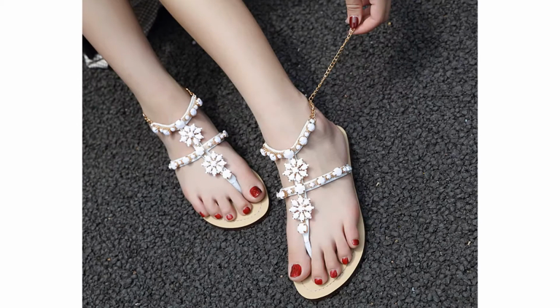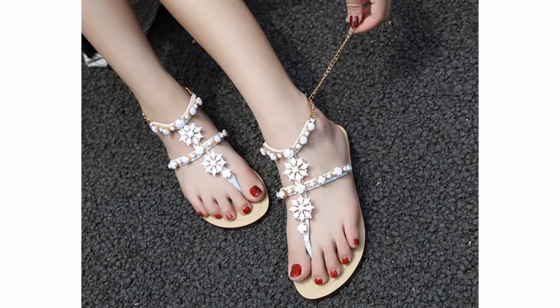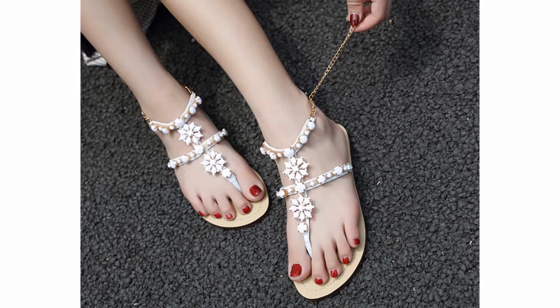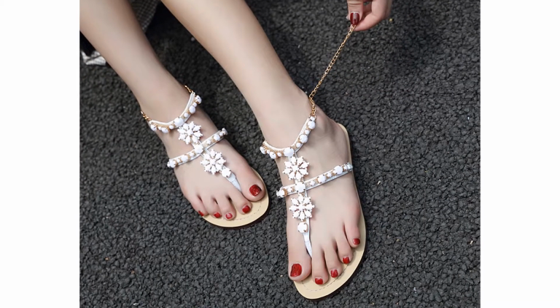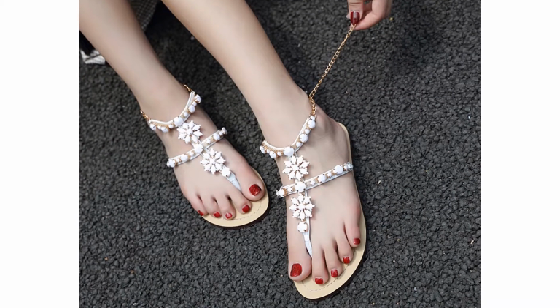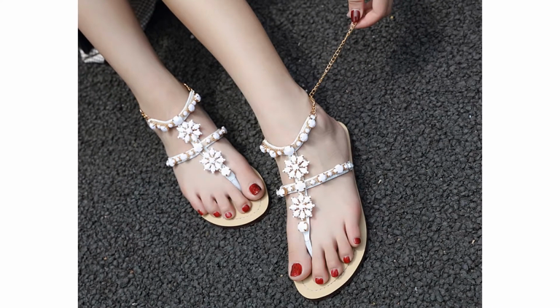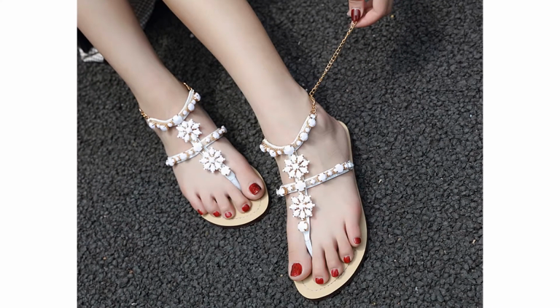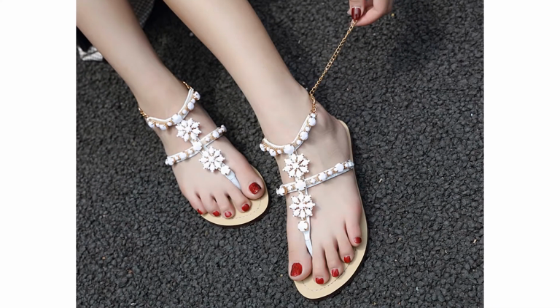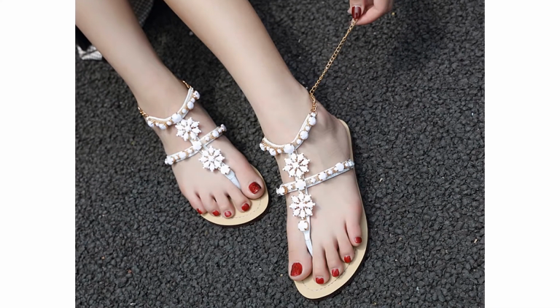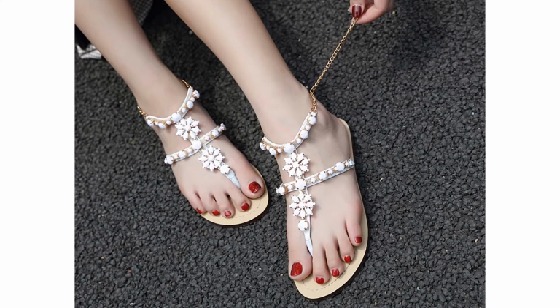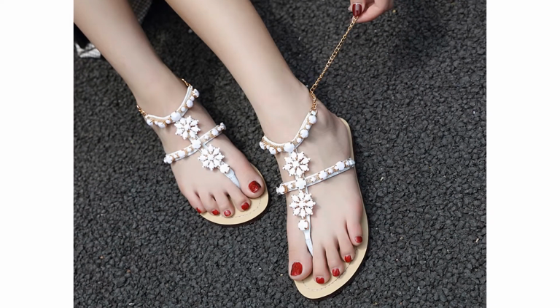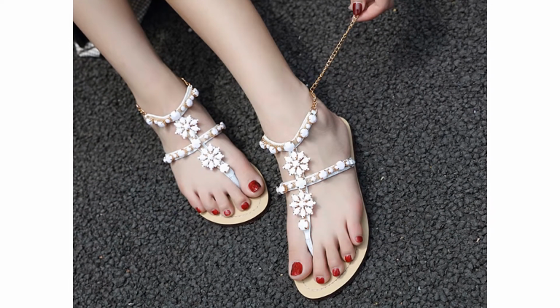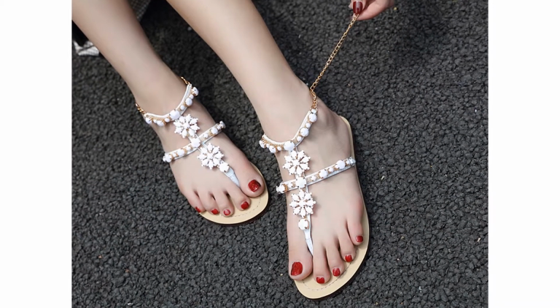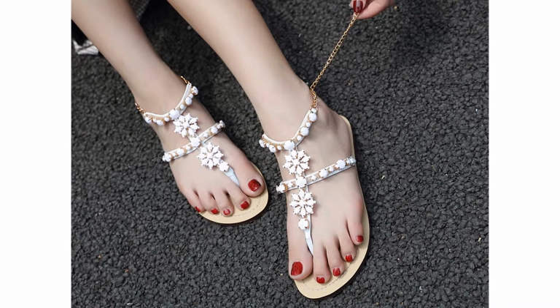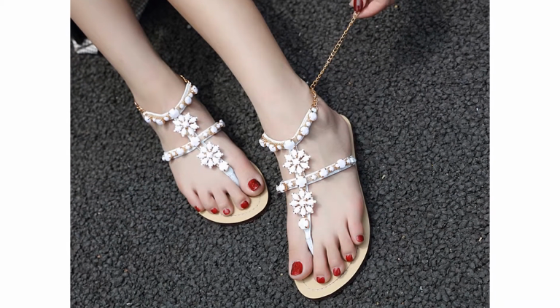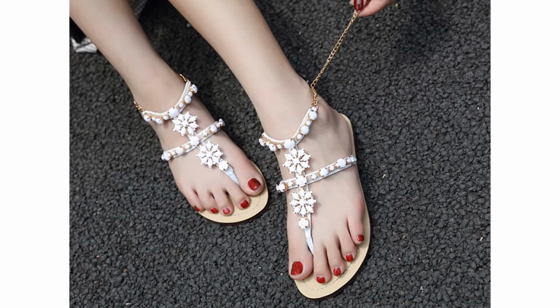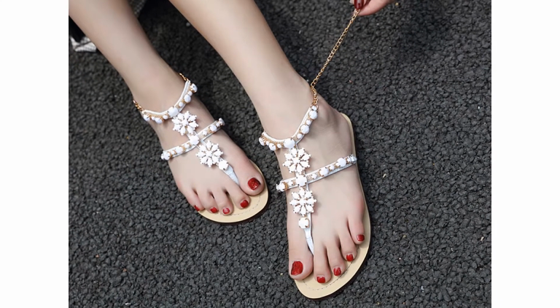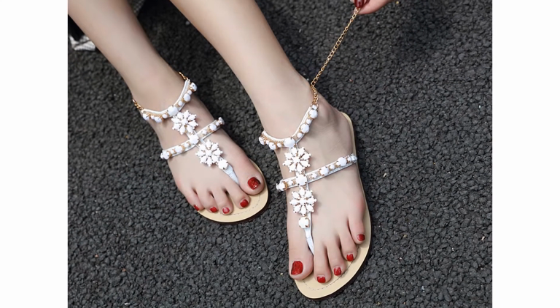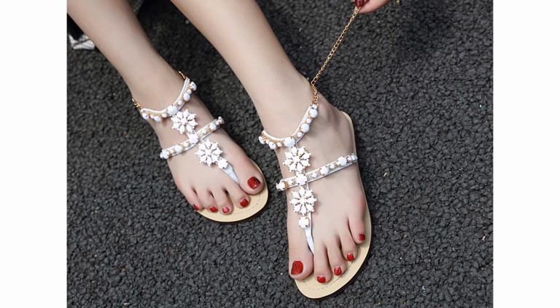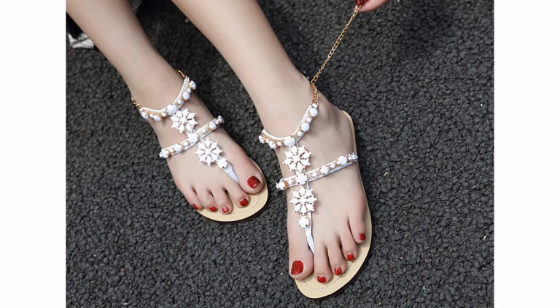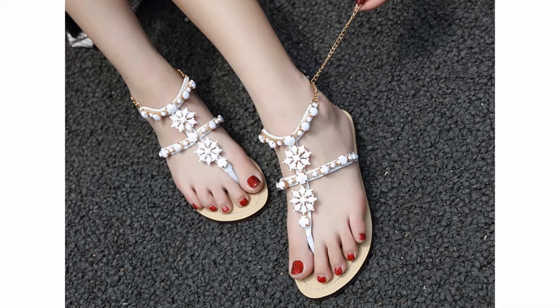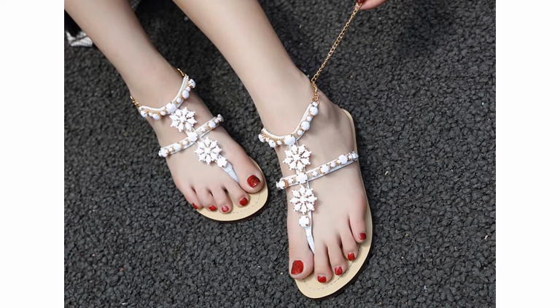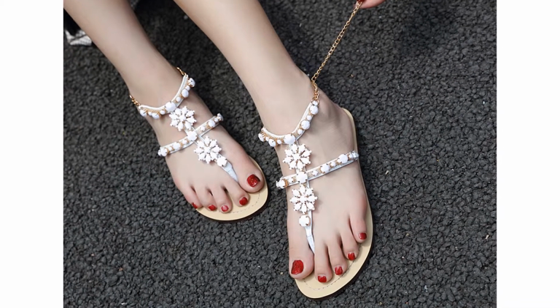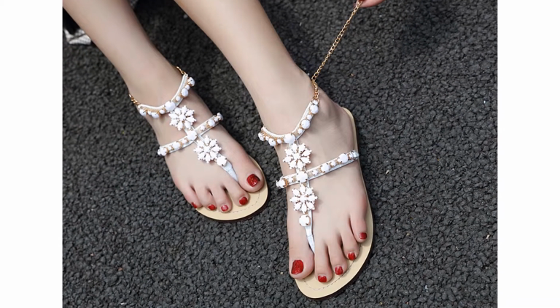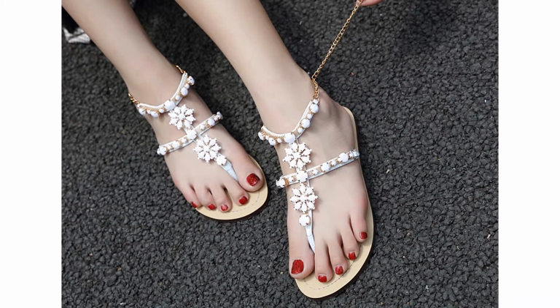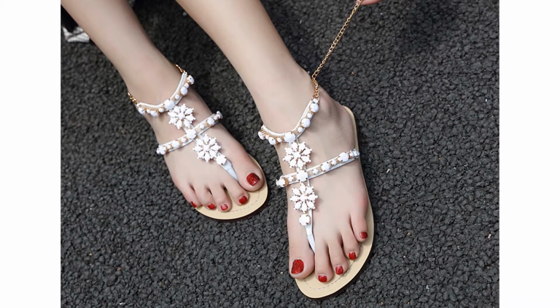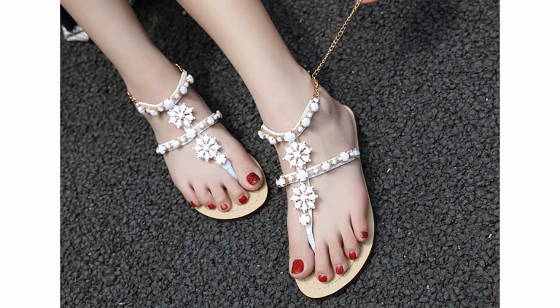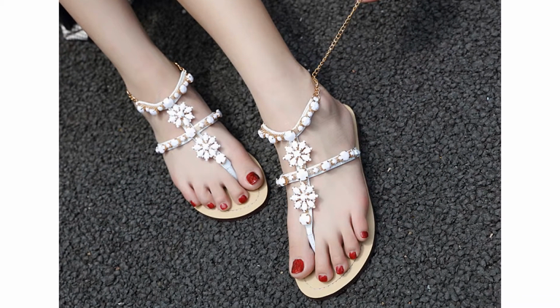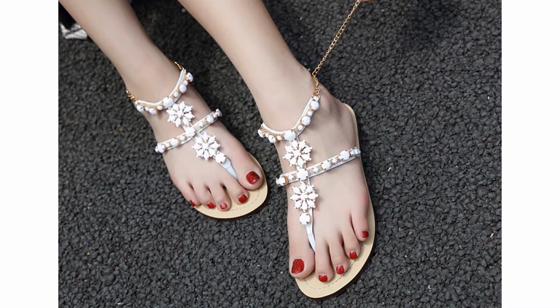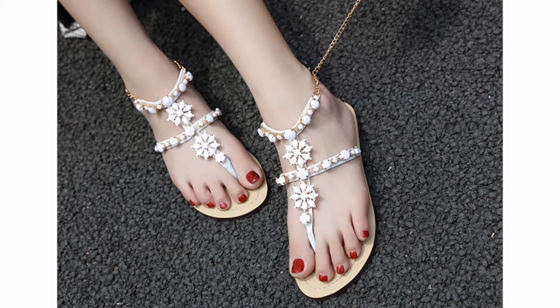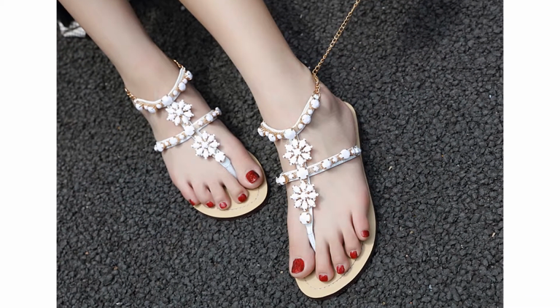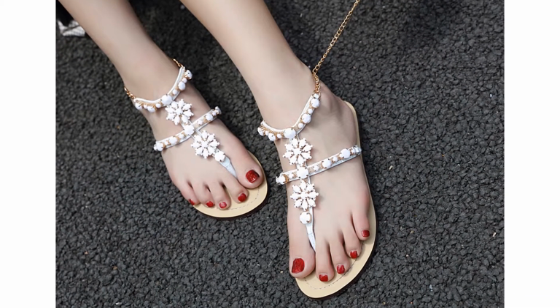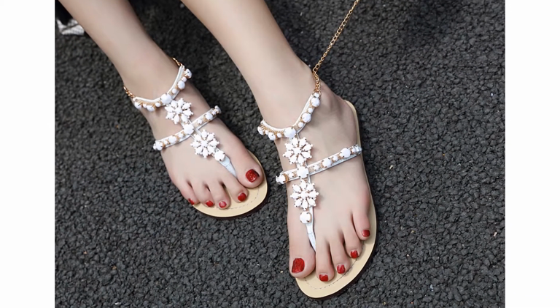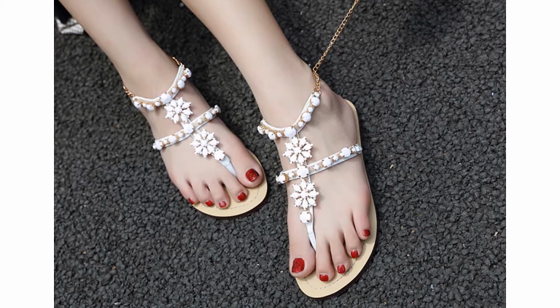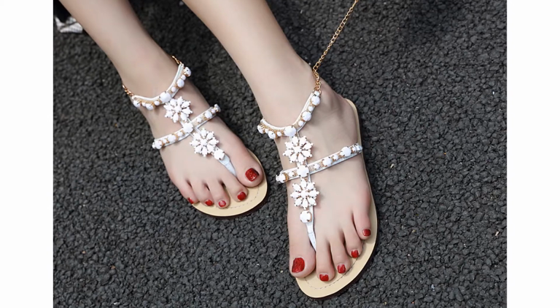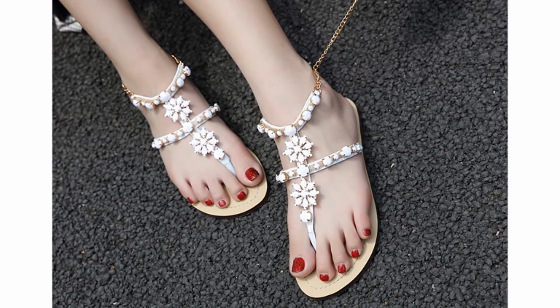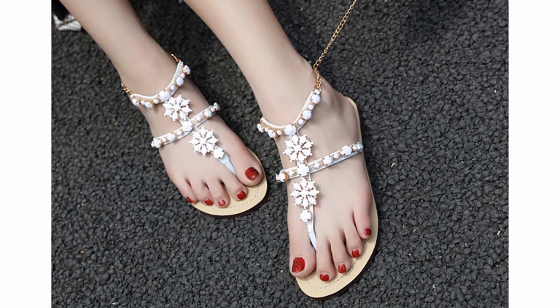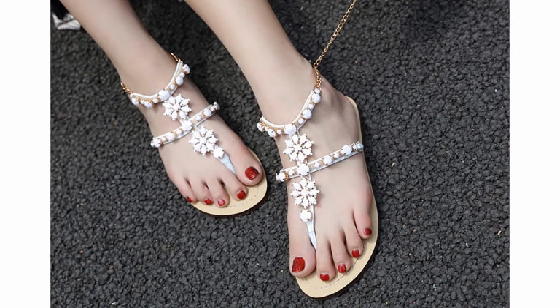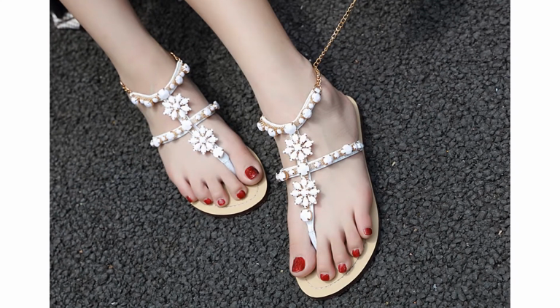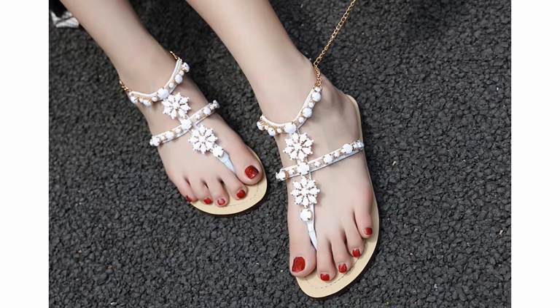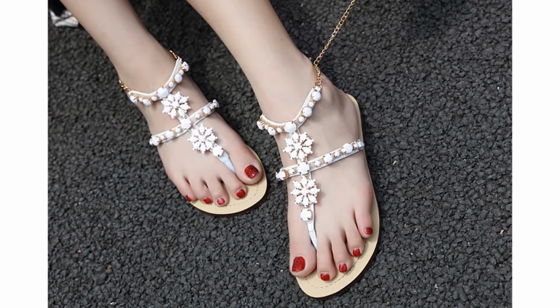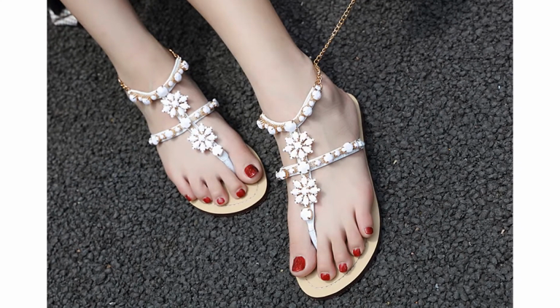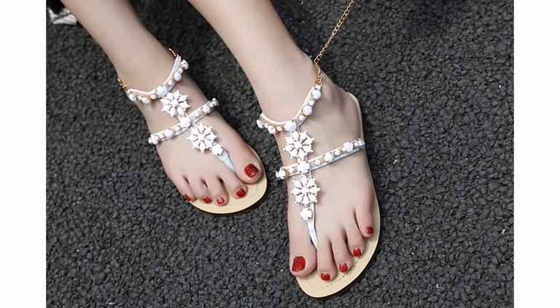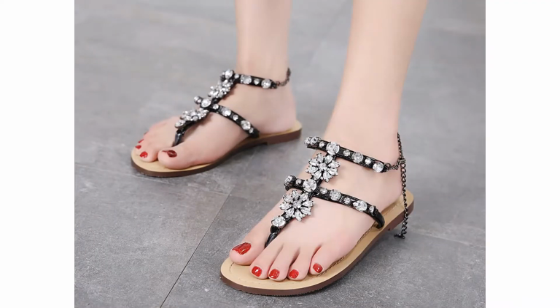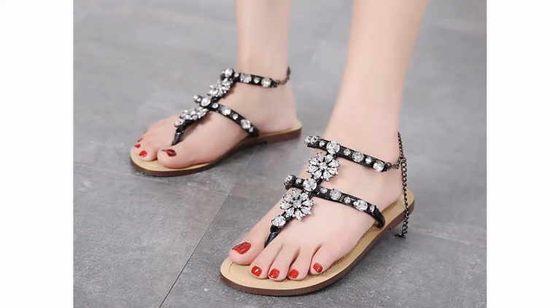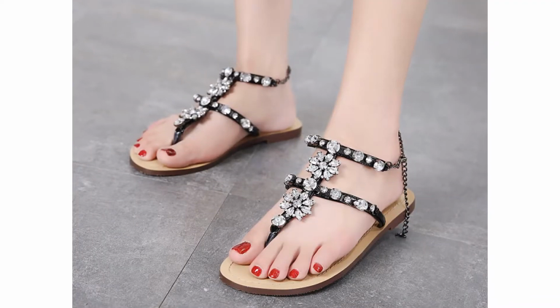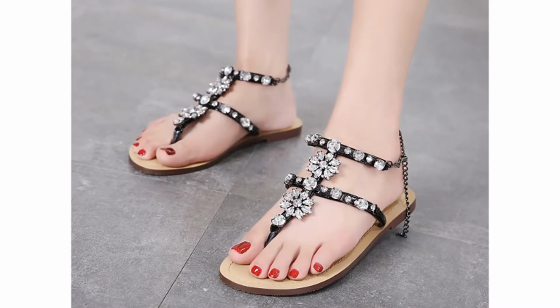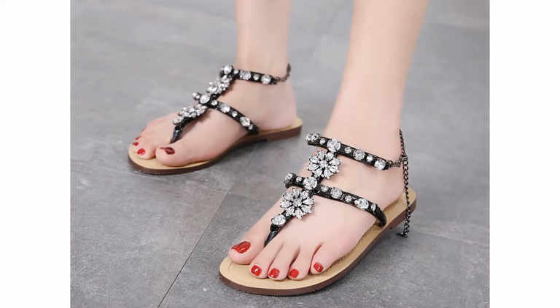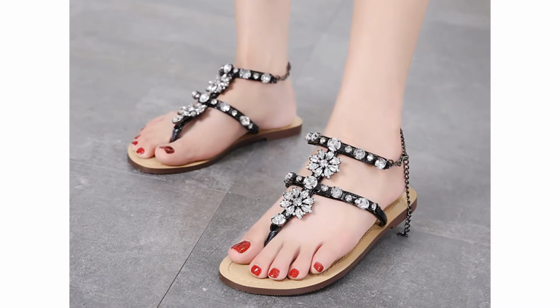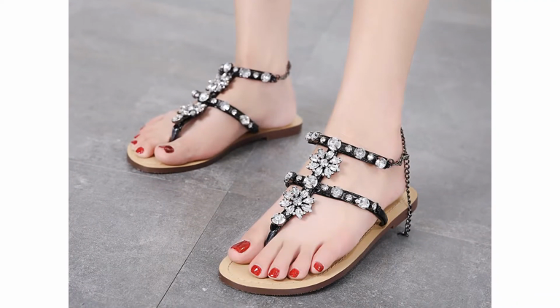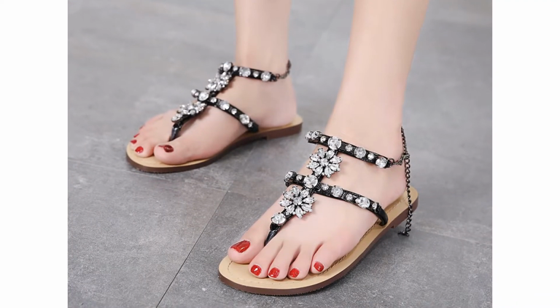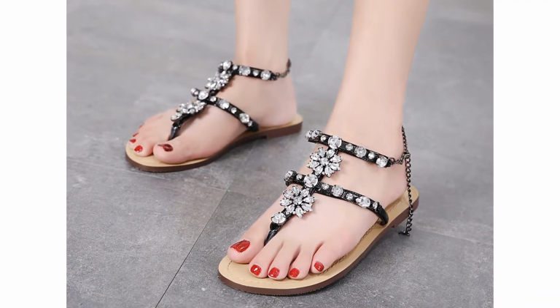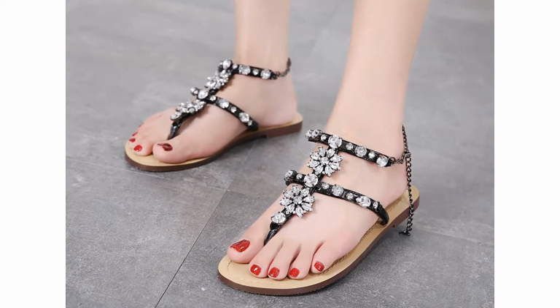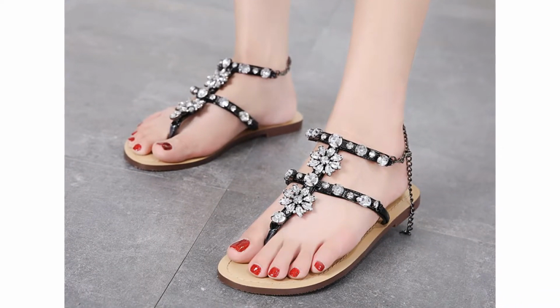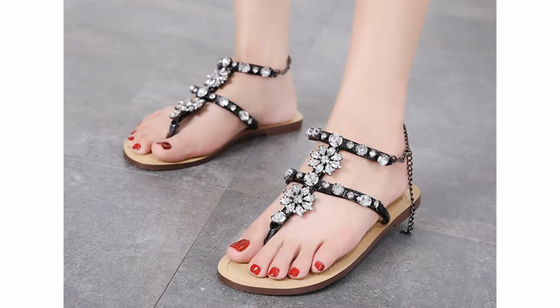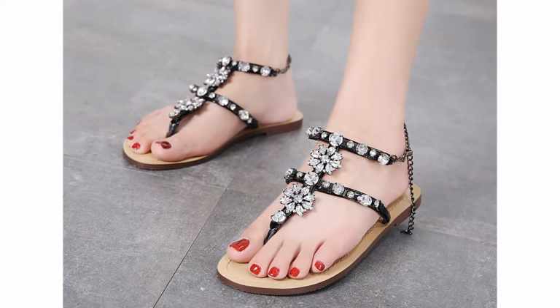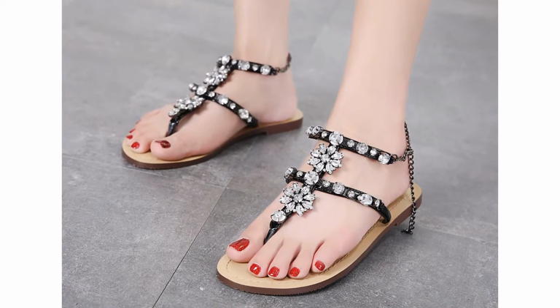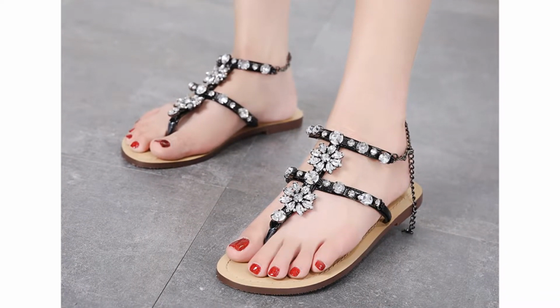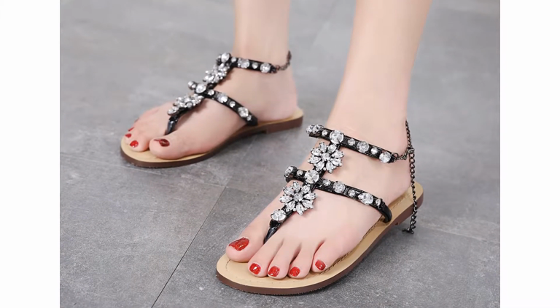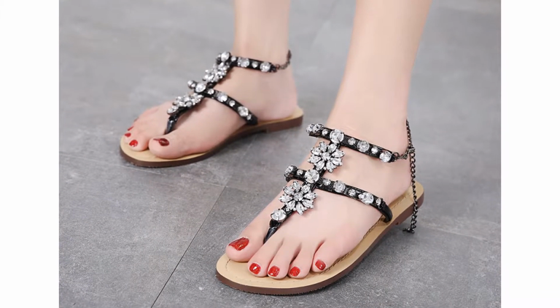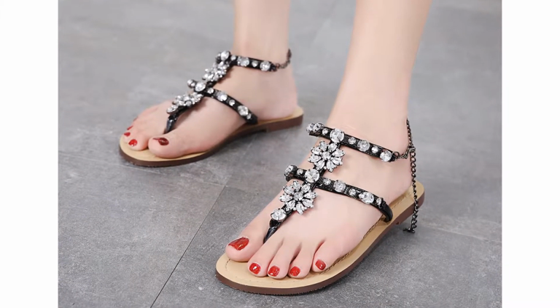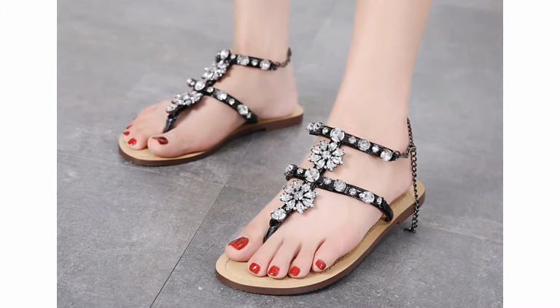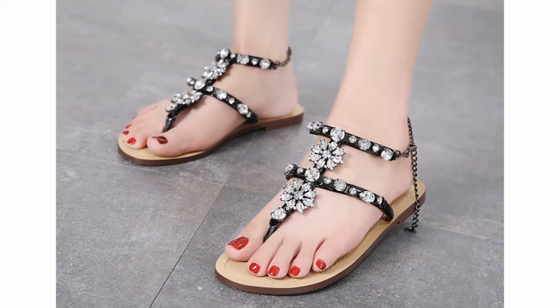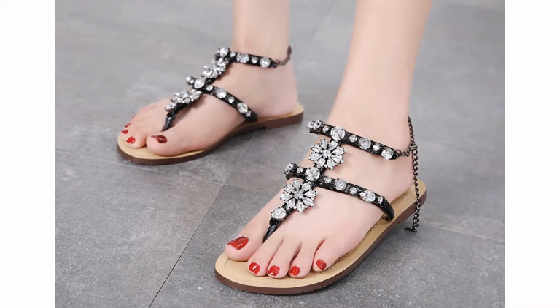Sandal type: Gladiator. Outsole material: Rubber. Closure type: Buckle Strap.